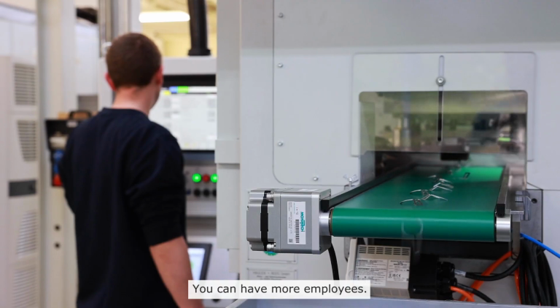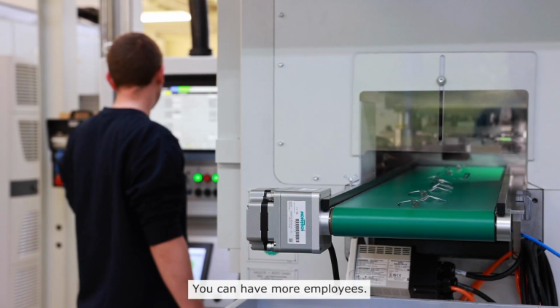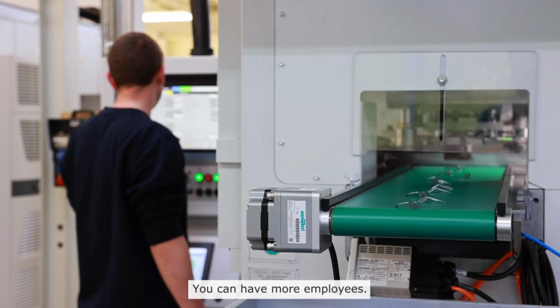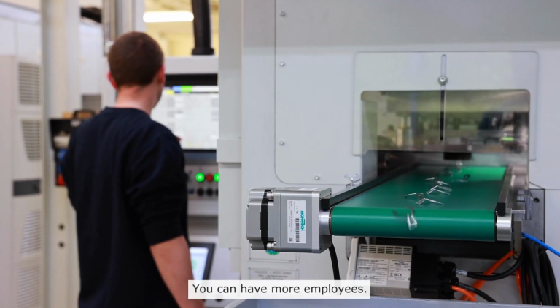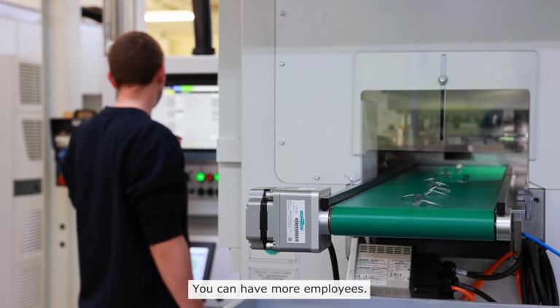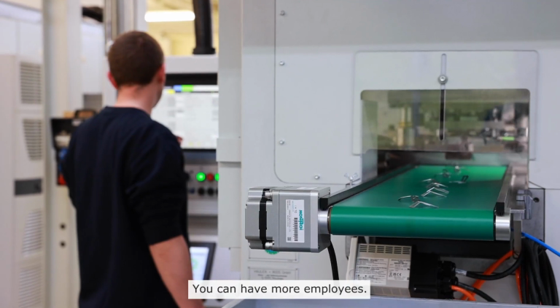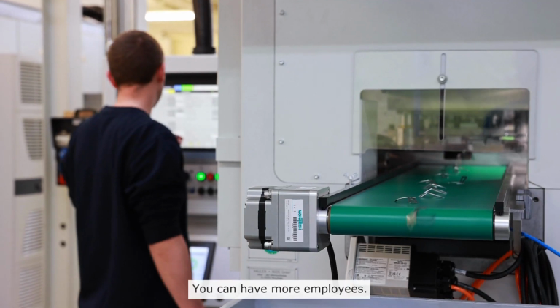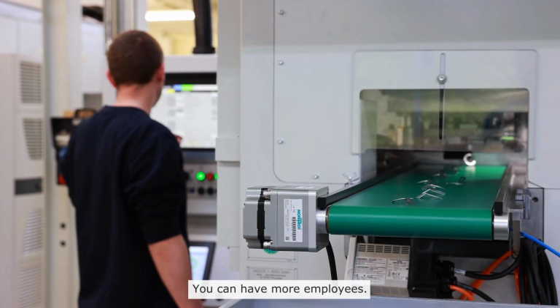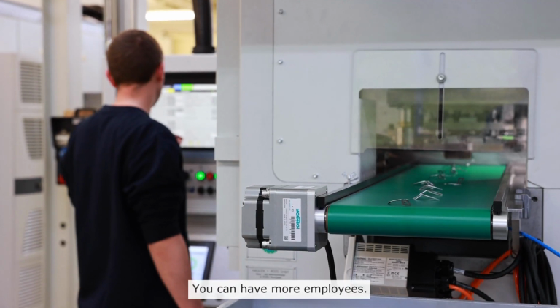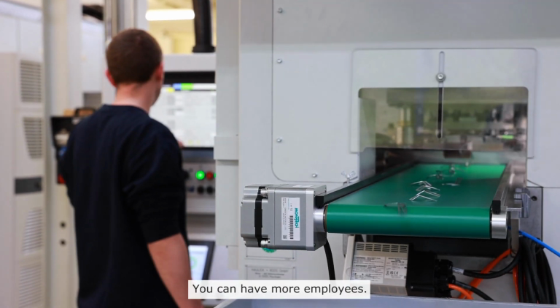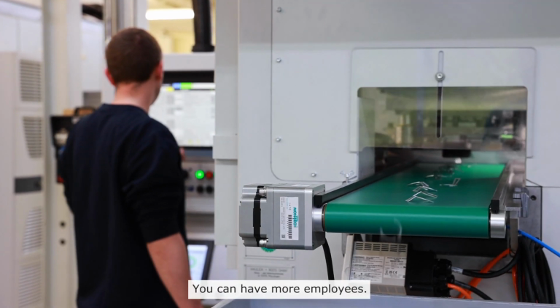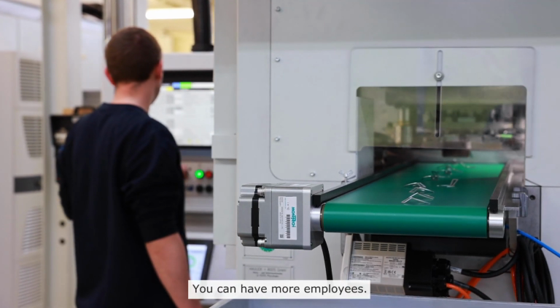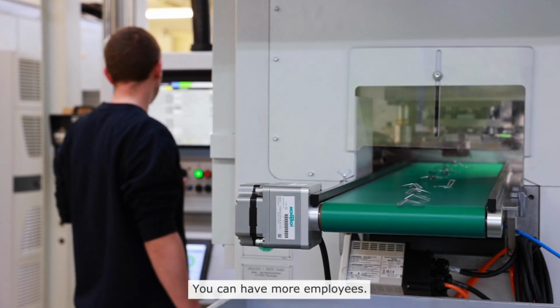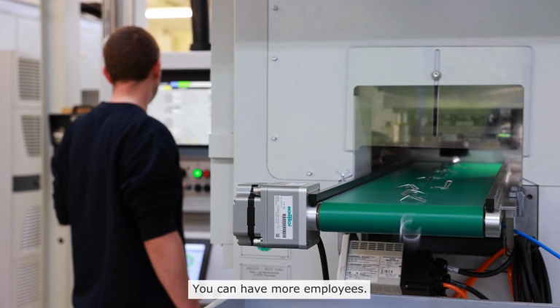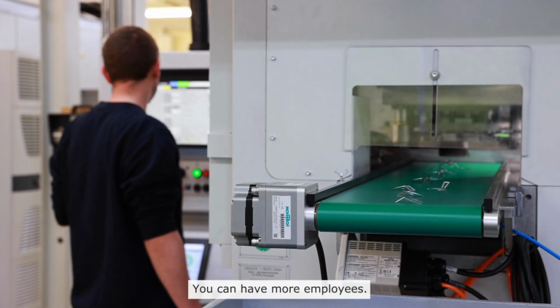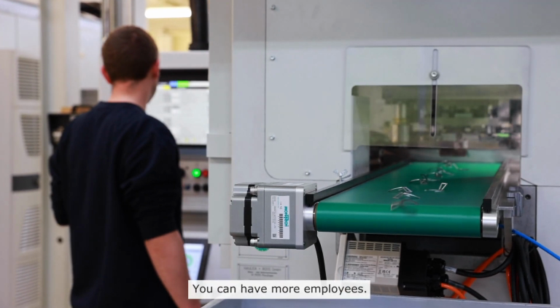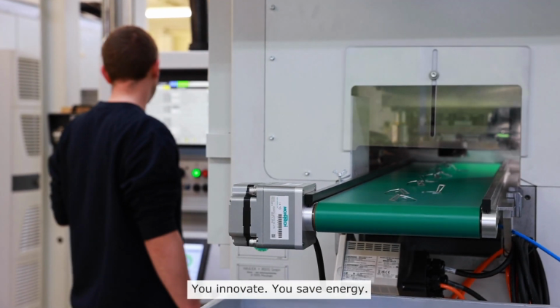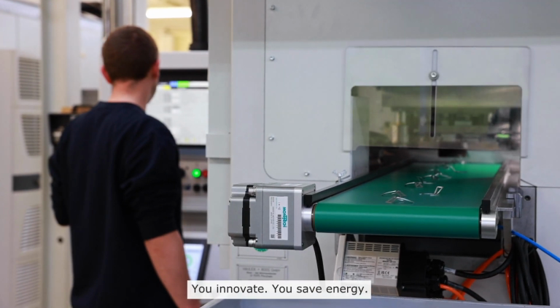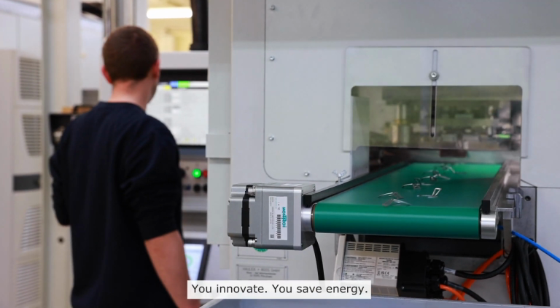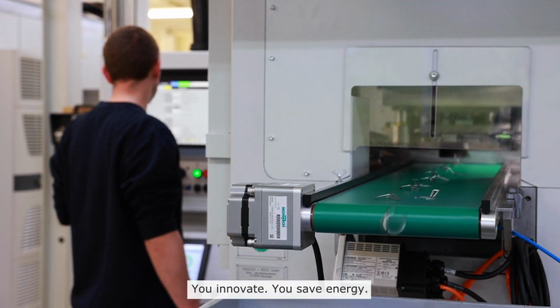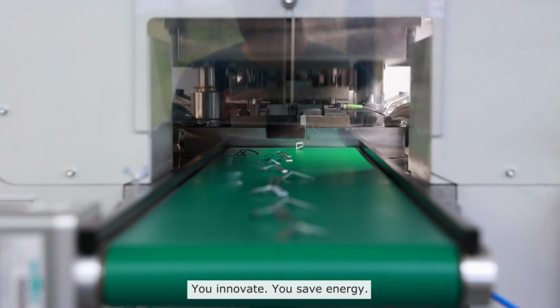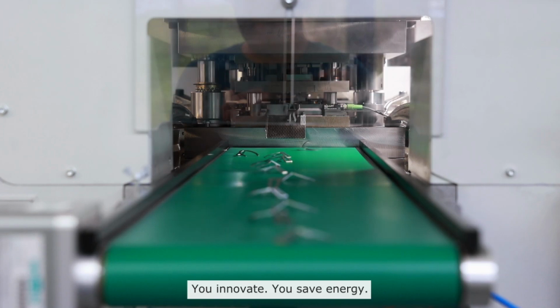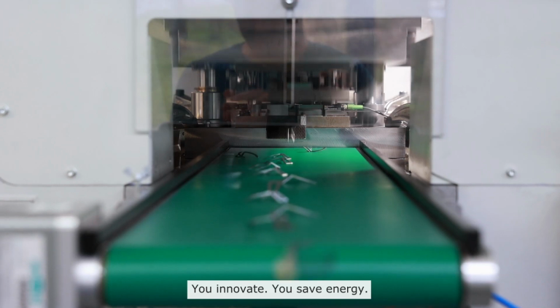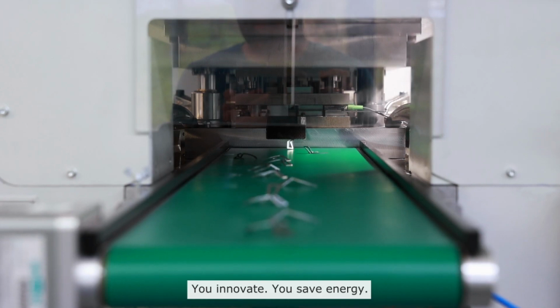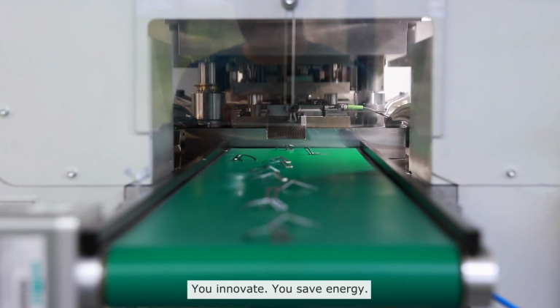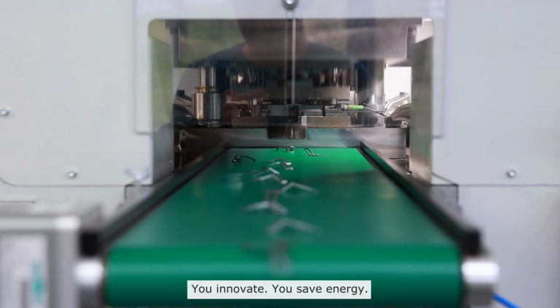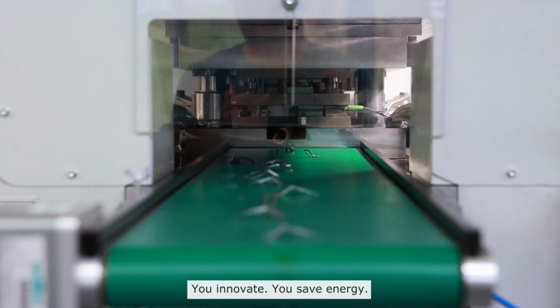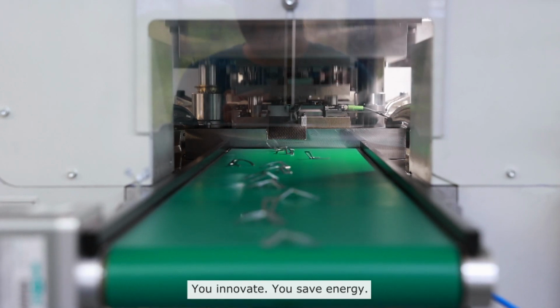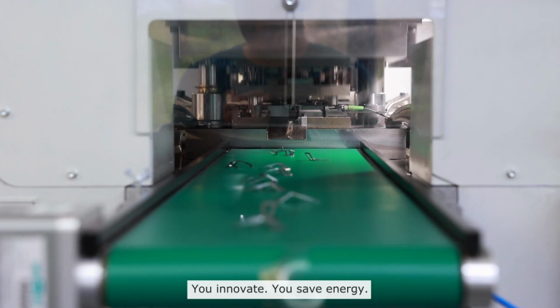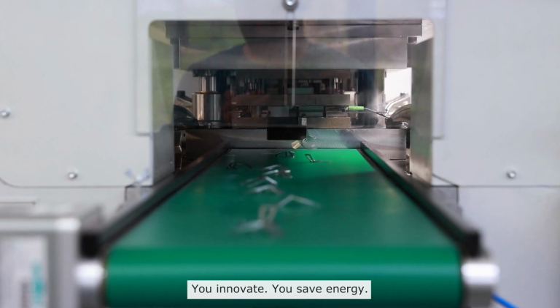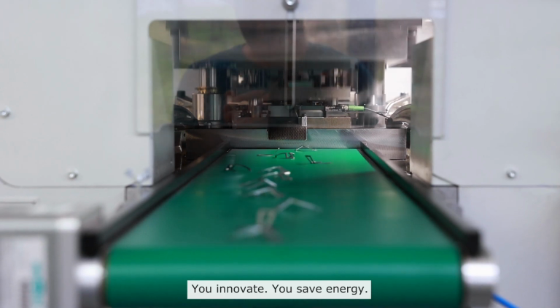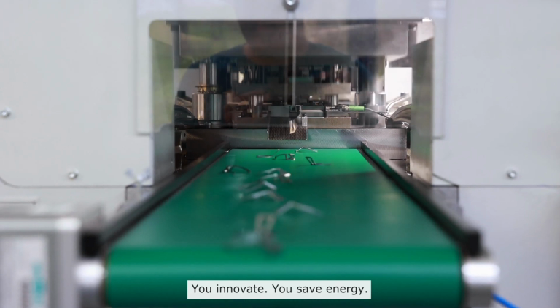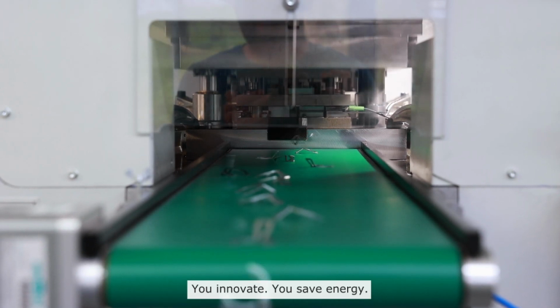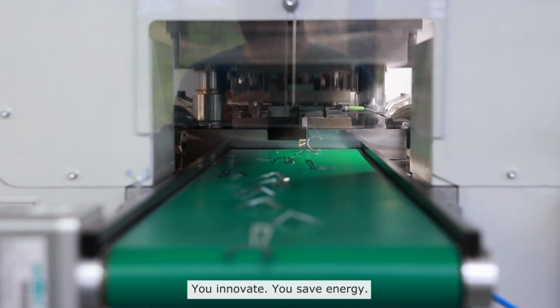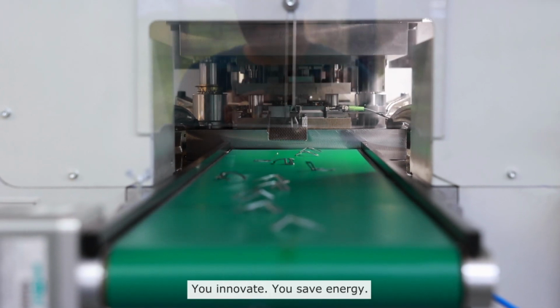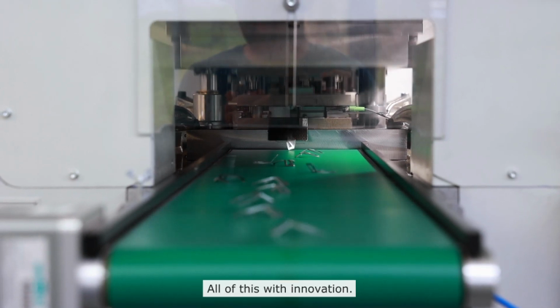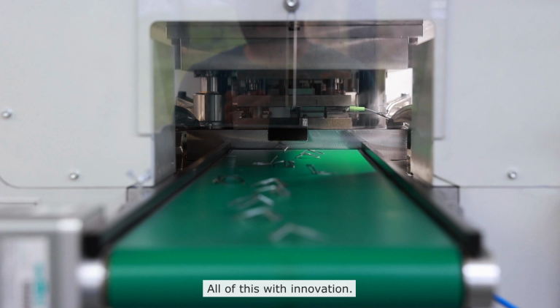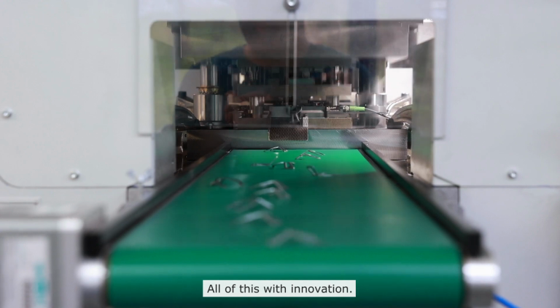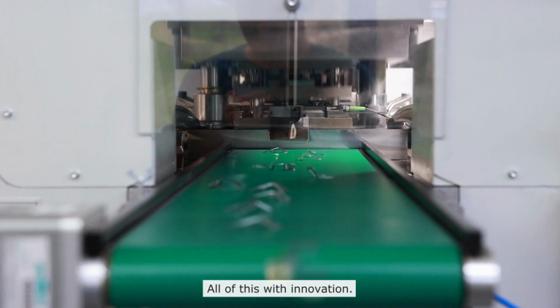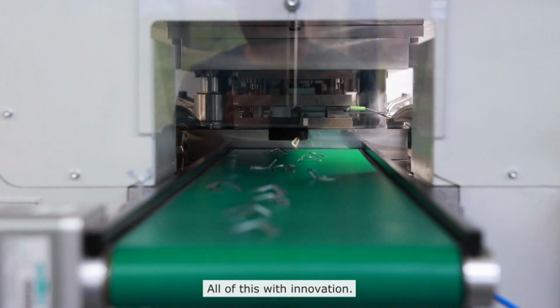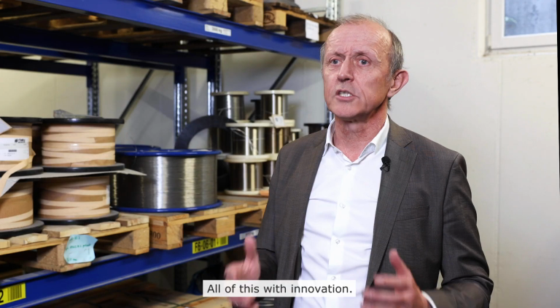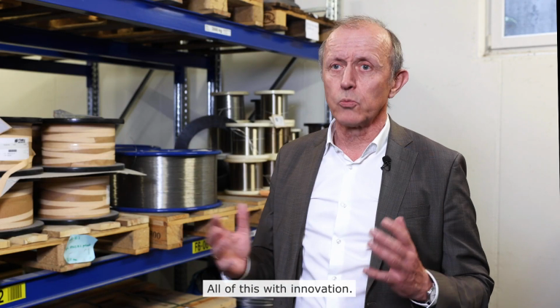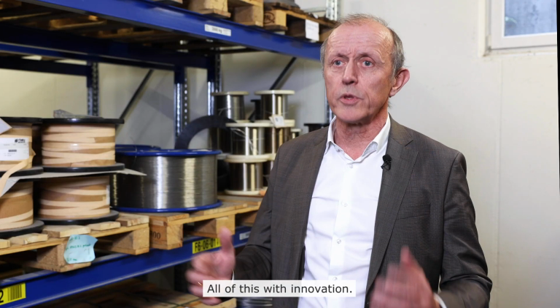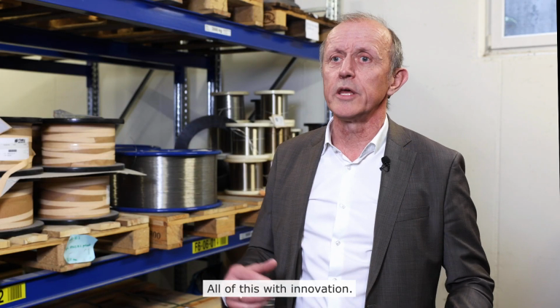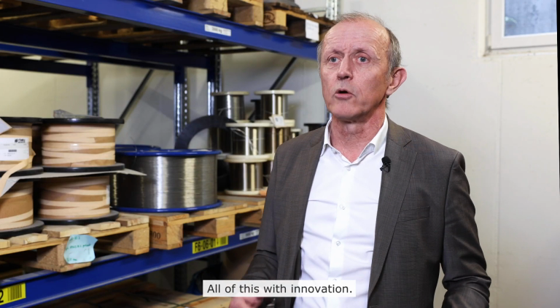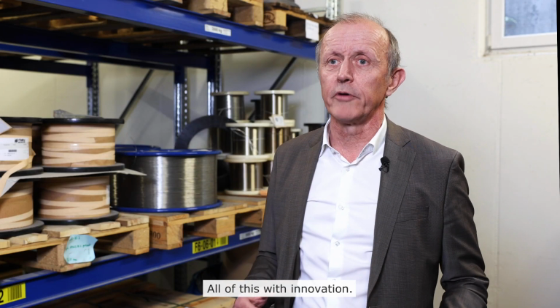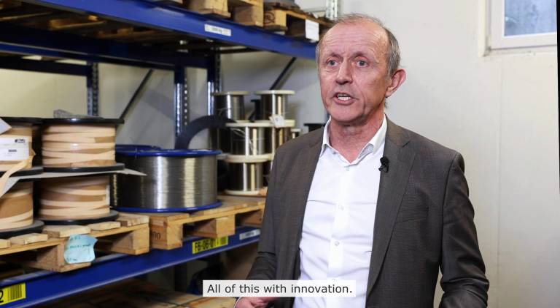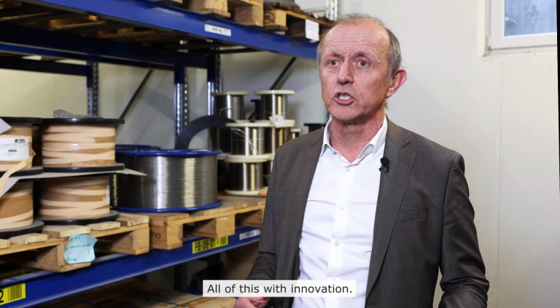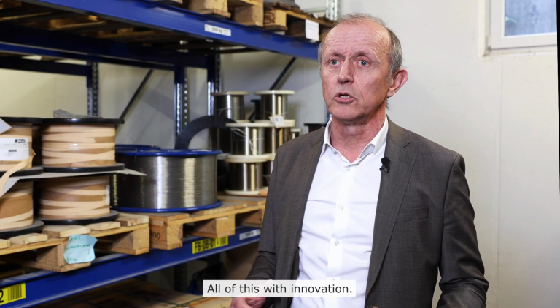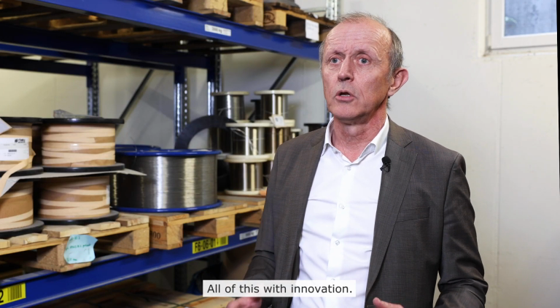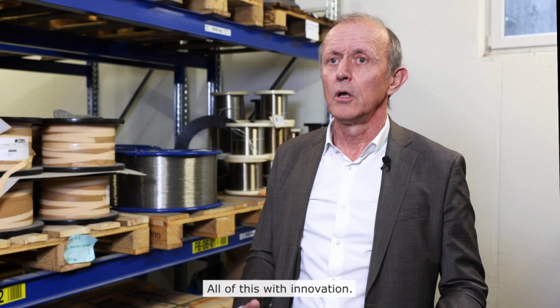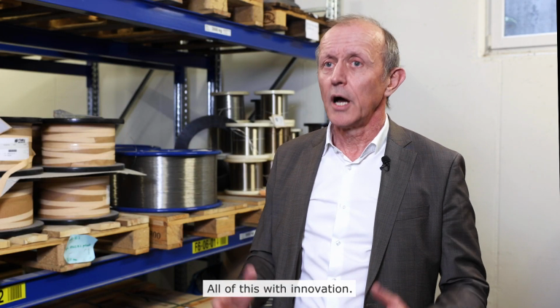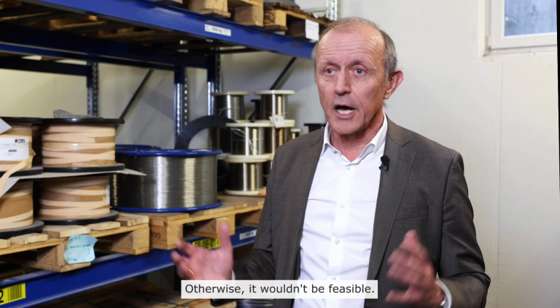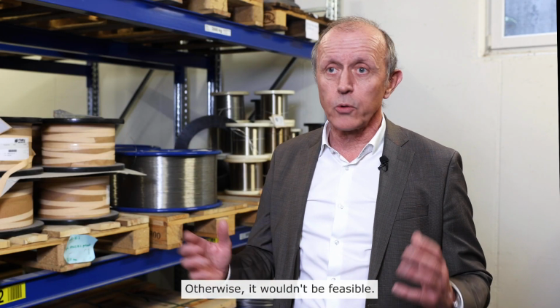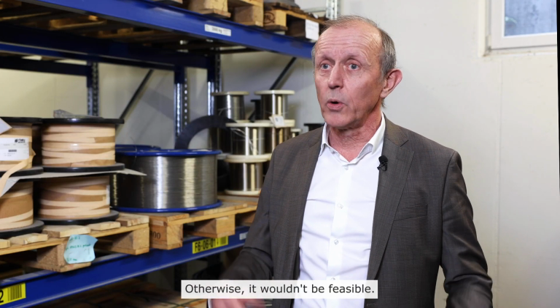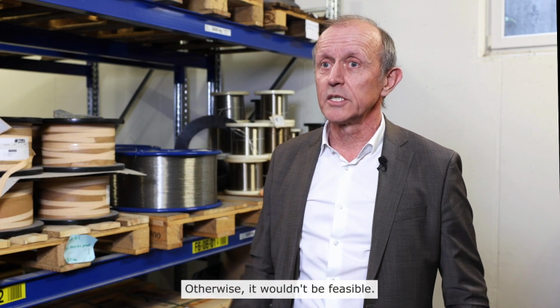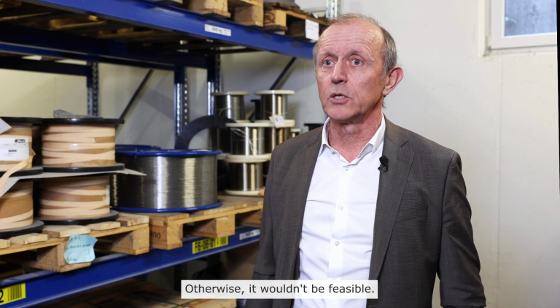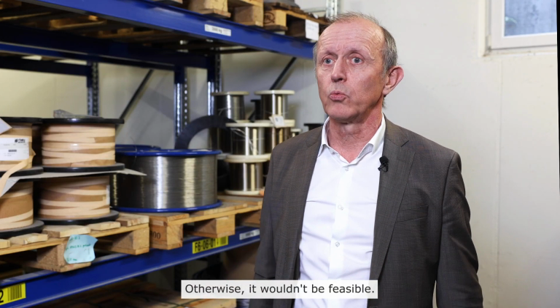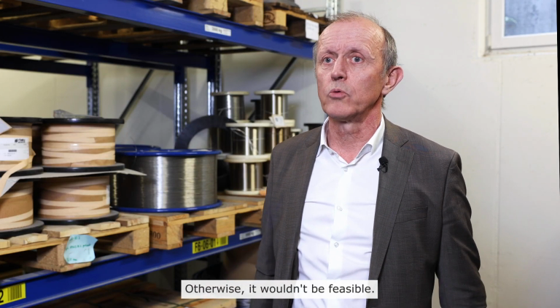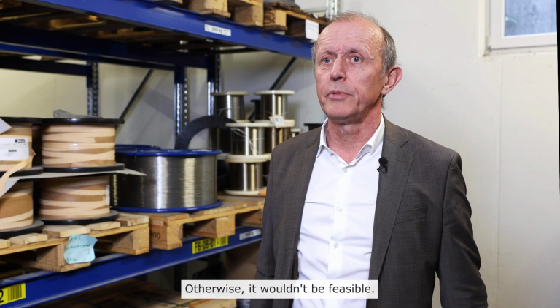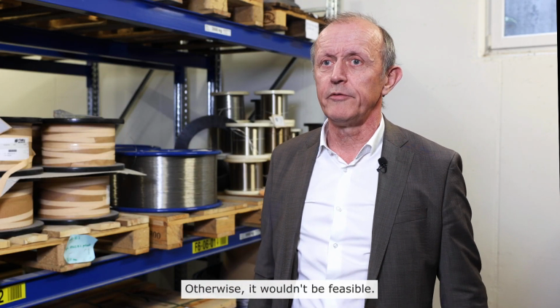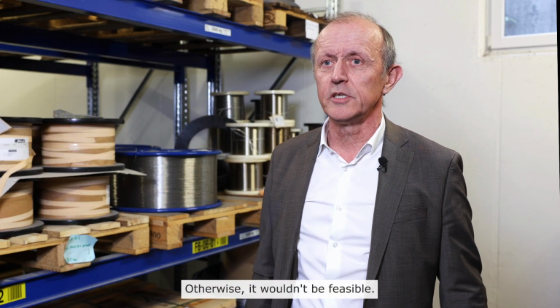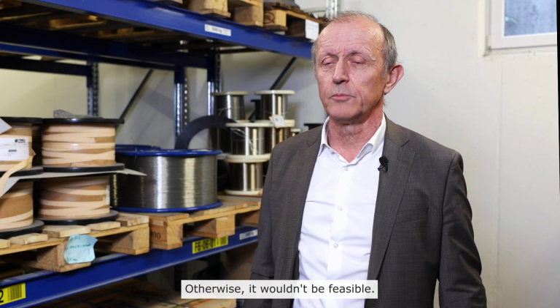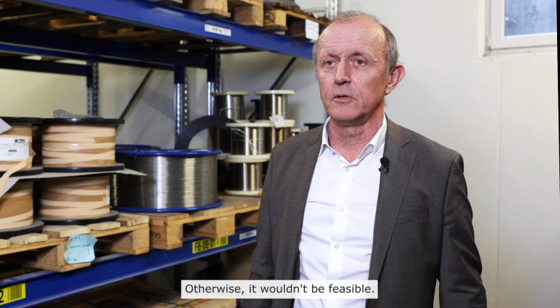You'll have more employees, you innovate, you save energy — all of this with innovation. Otherwise it wouldn't be feasible.